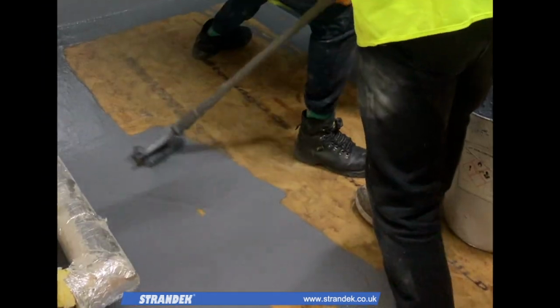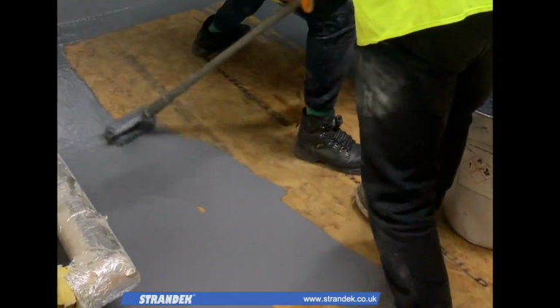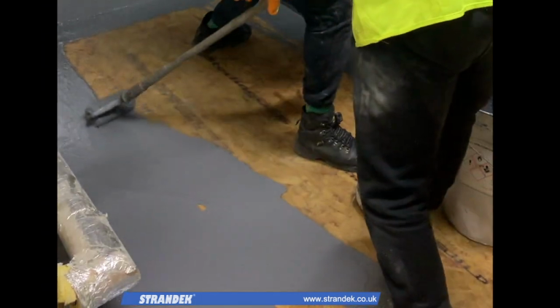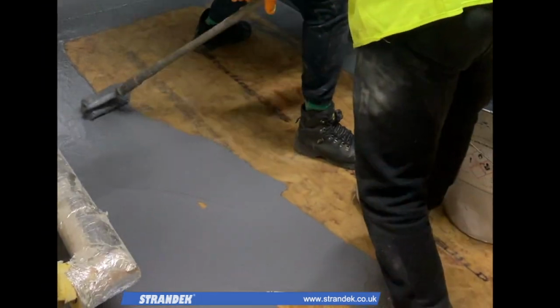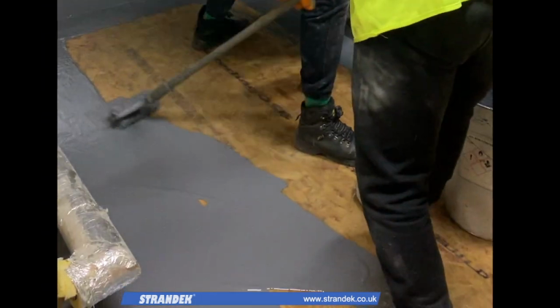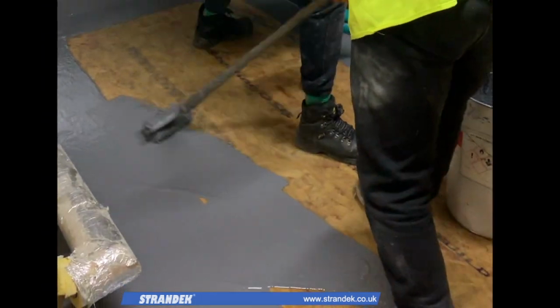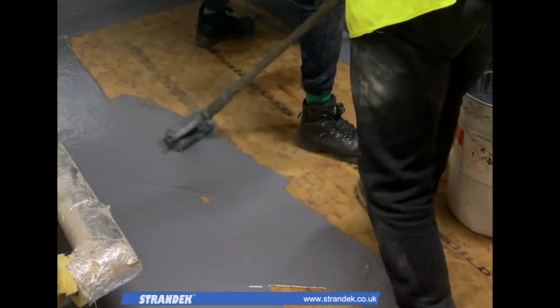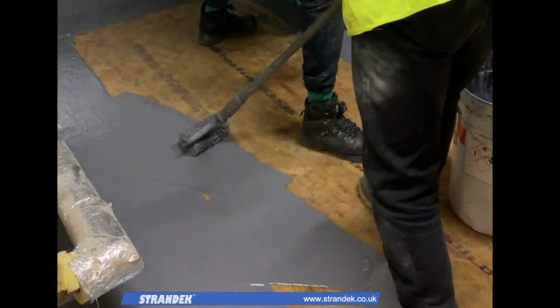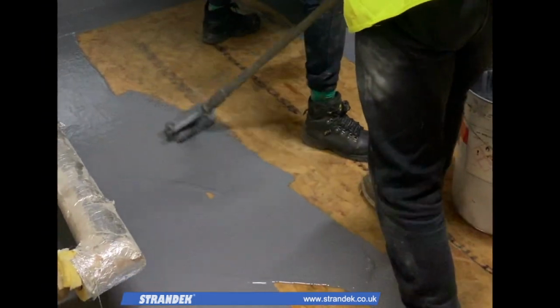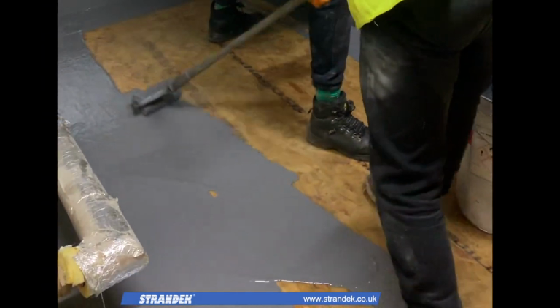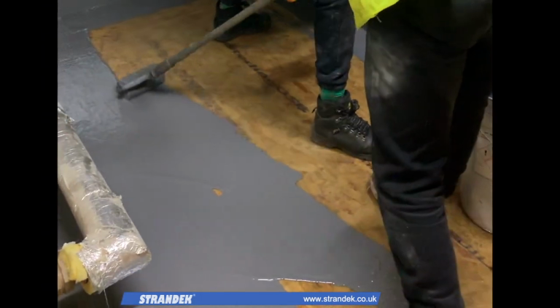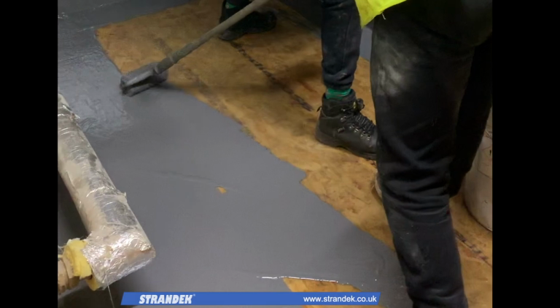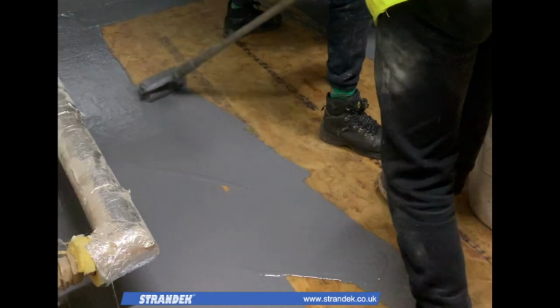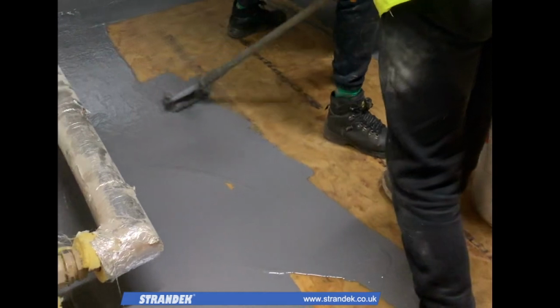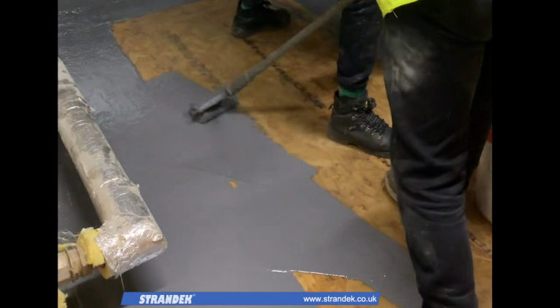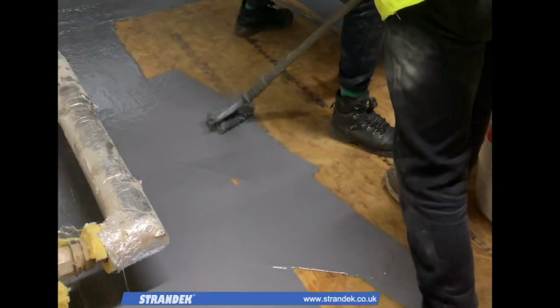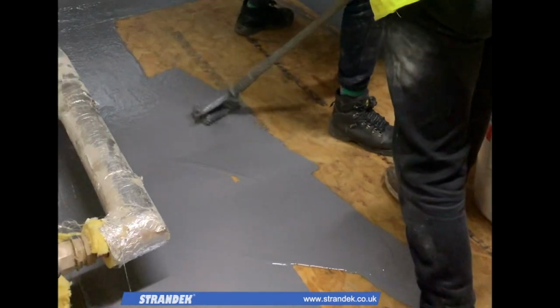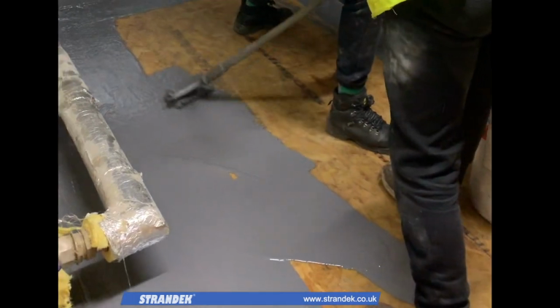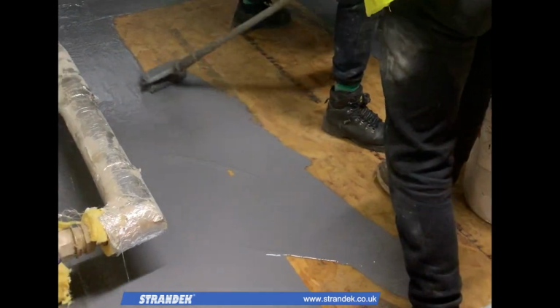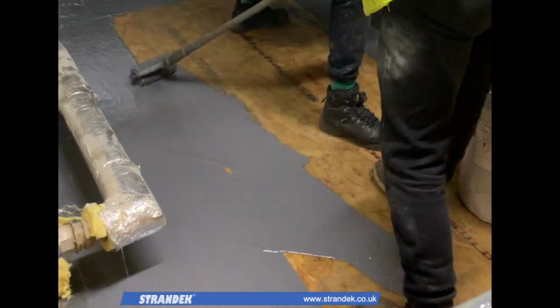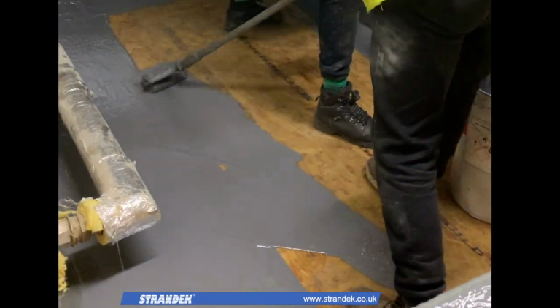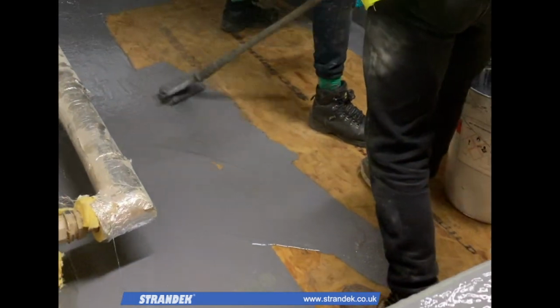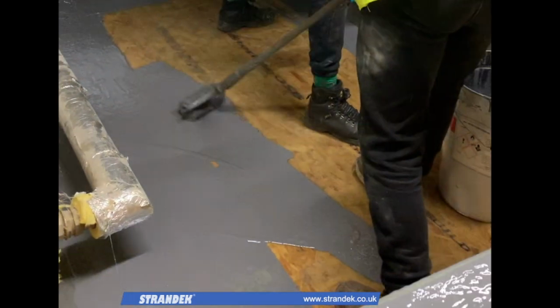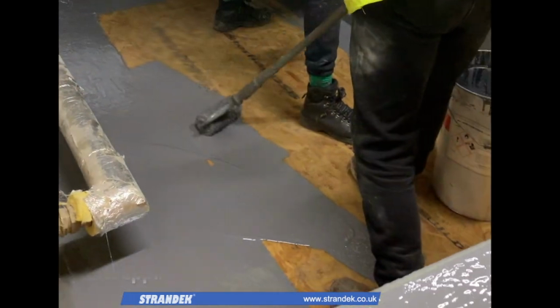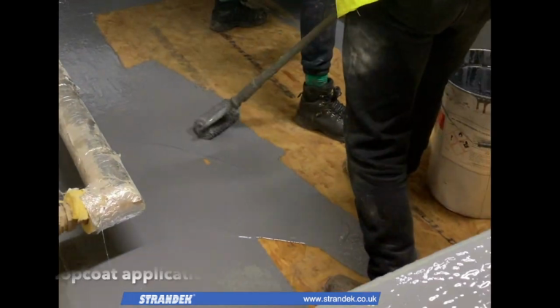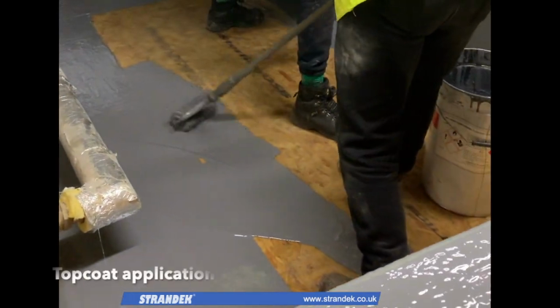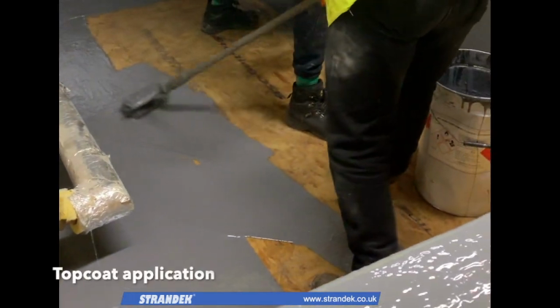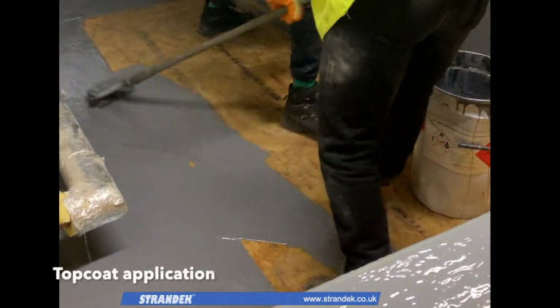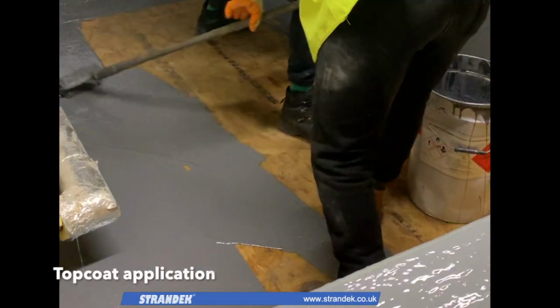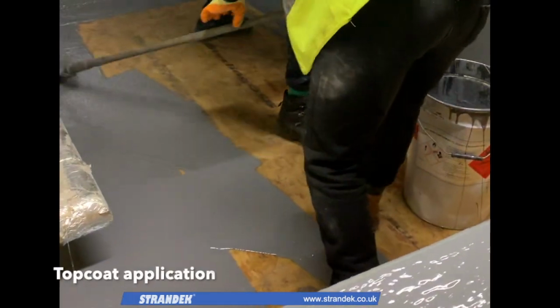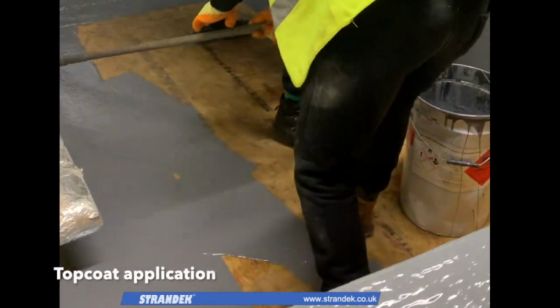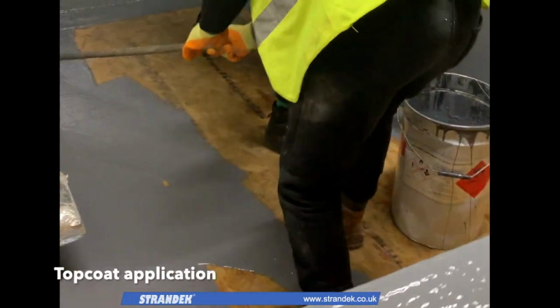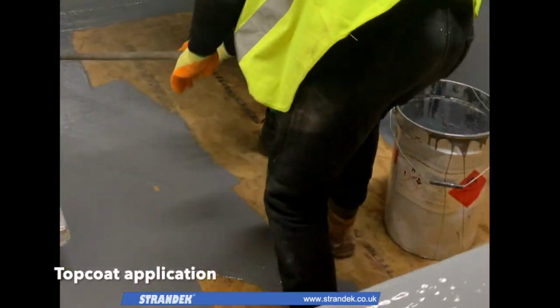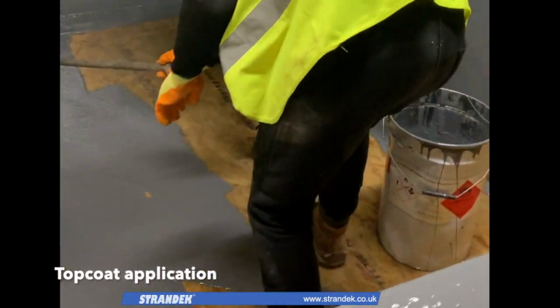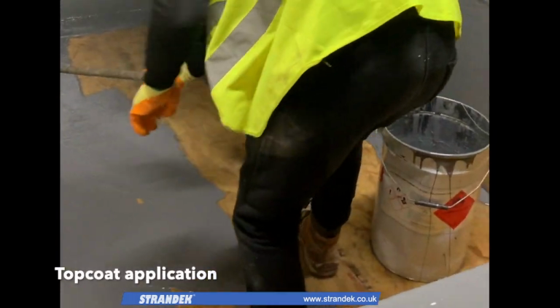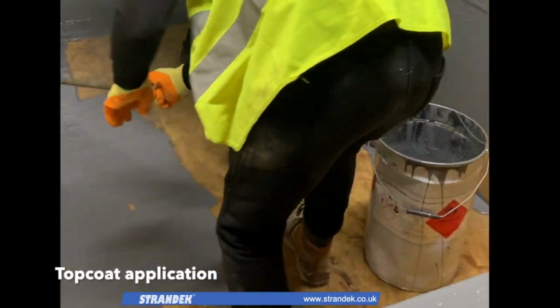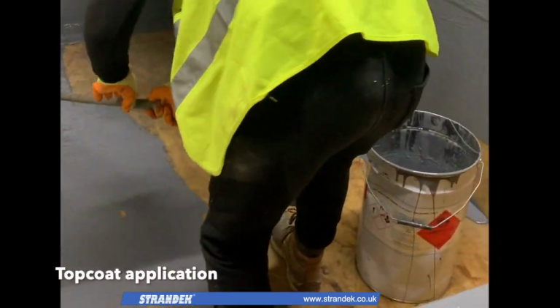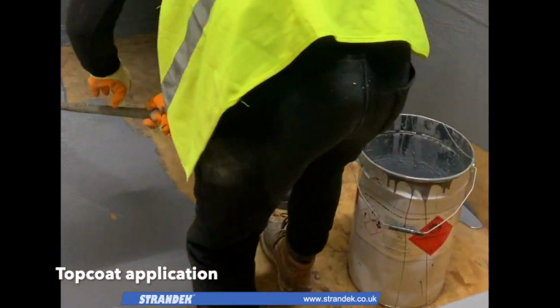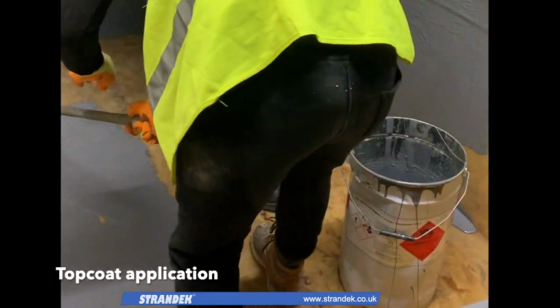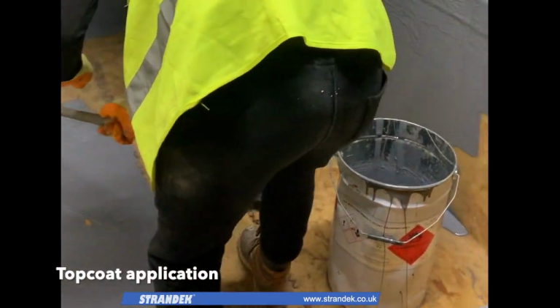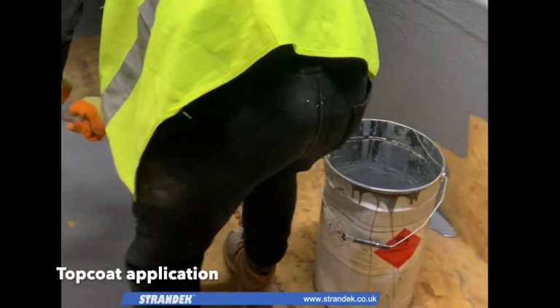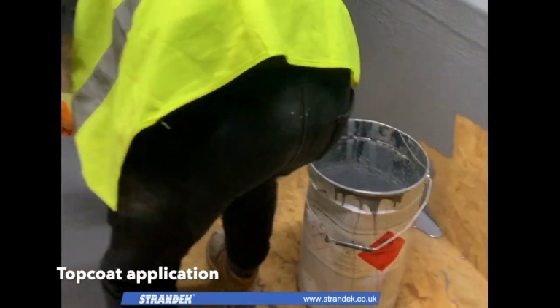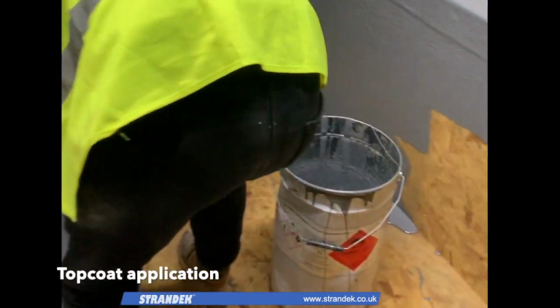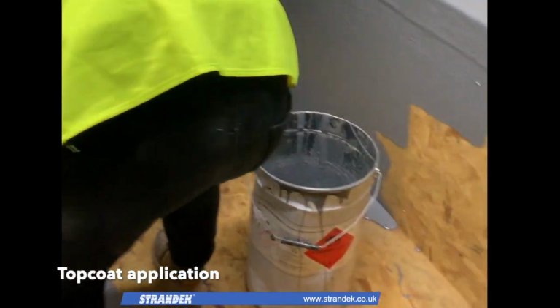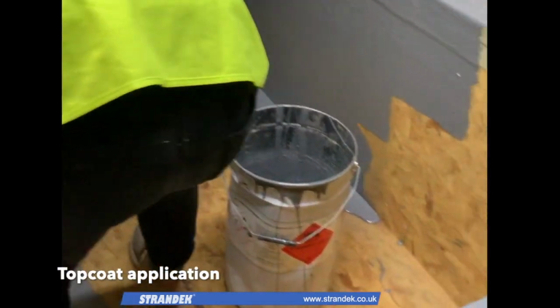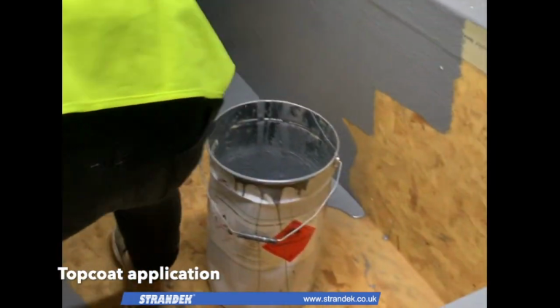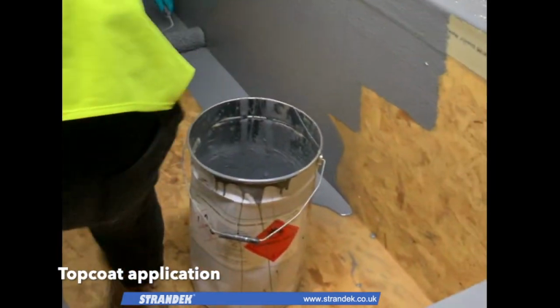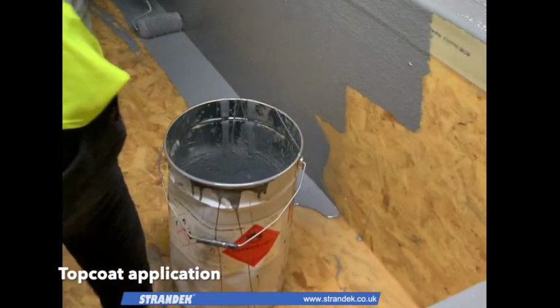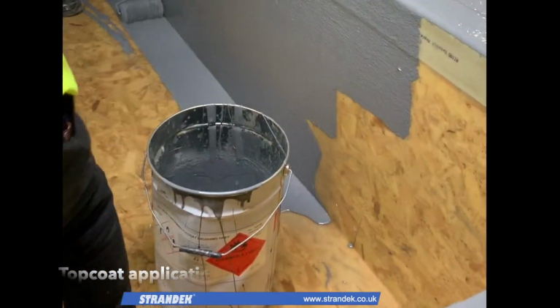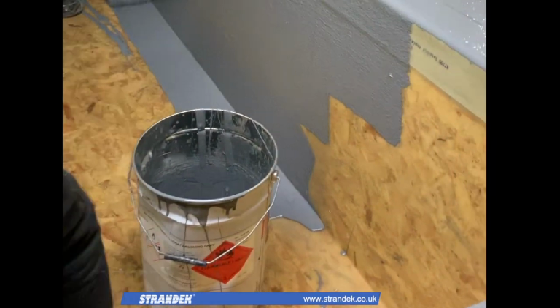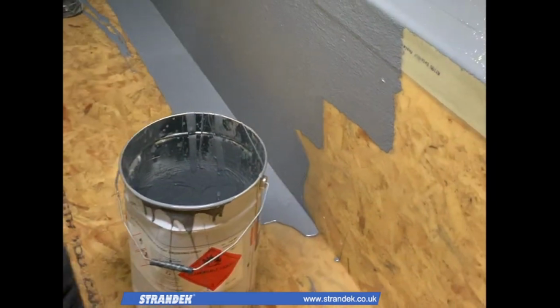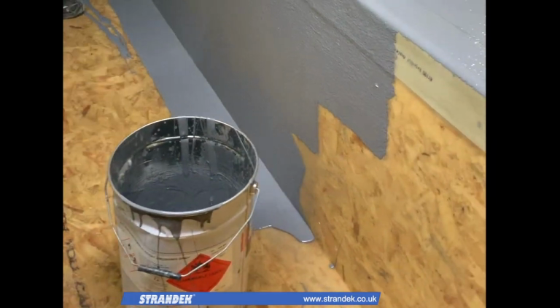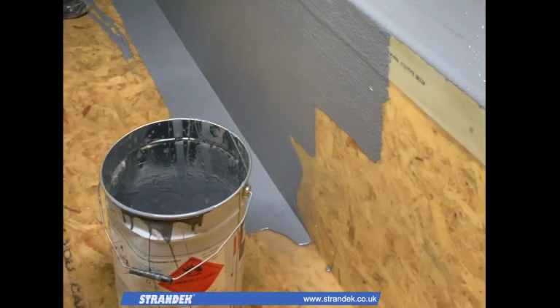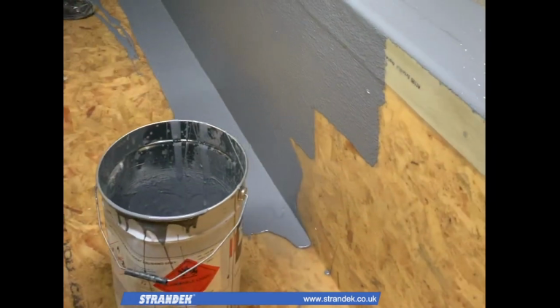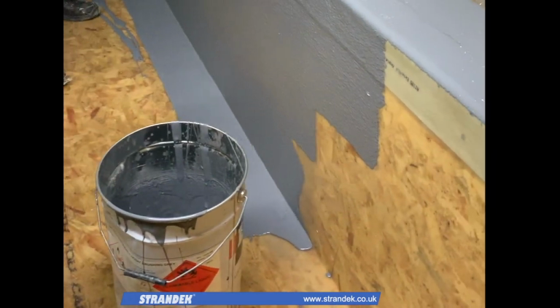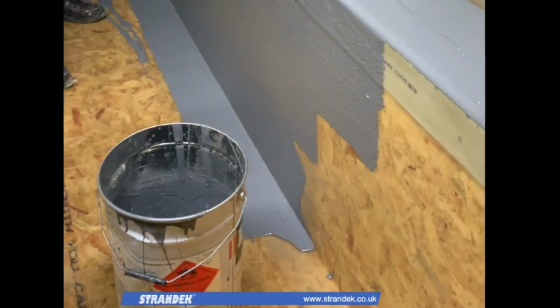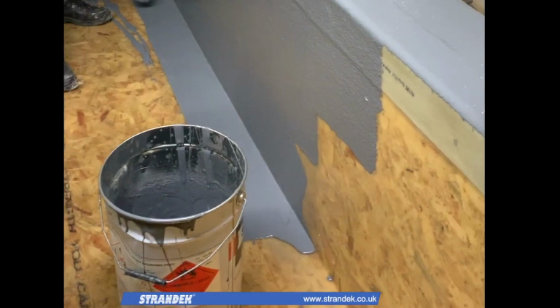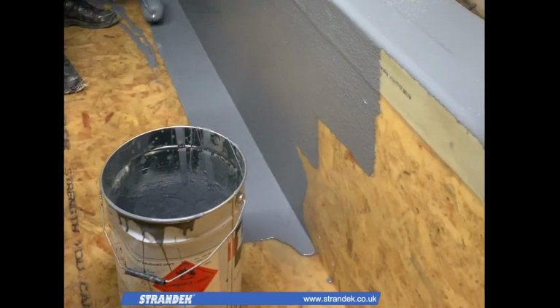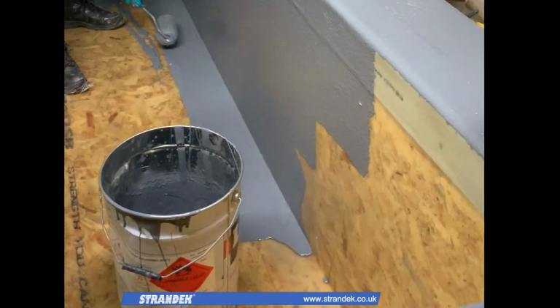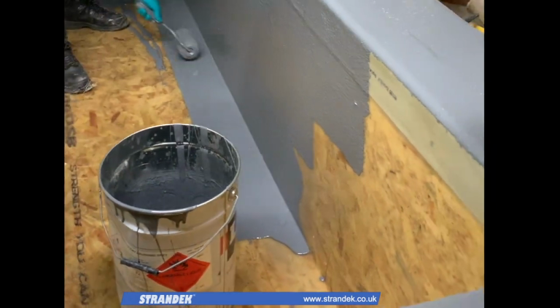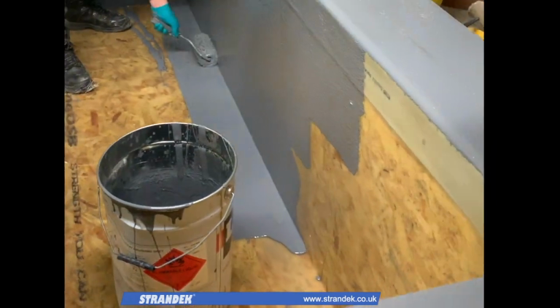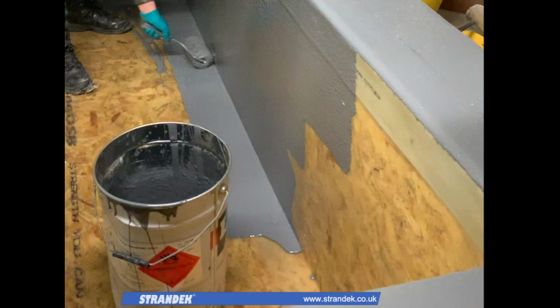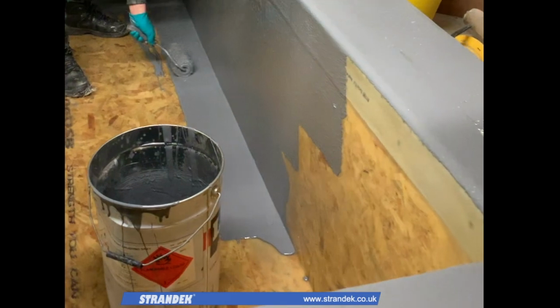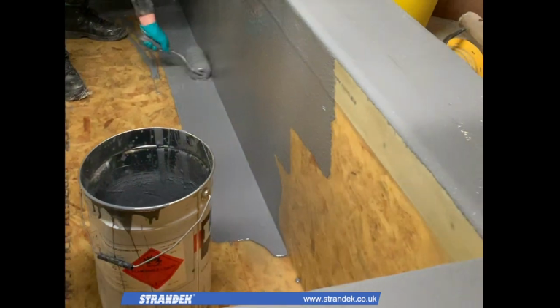Once cured, a resin topcoat was then applied to the laminate, completing the bund lining and rendering it fully functional.